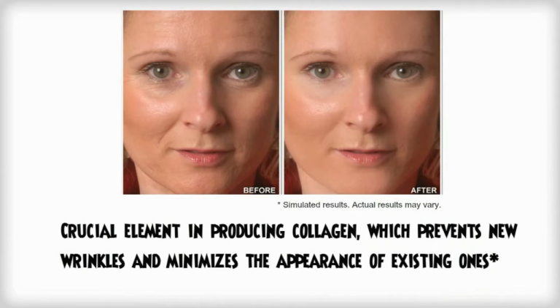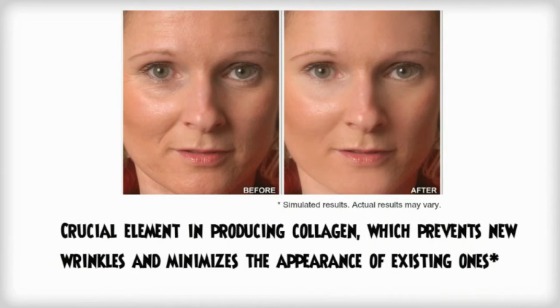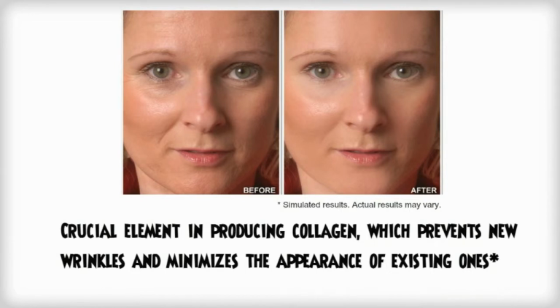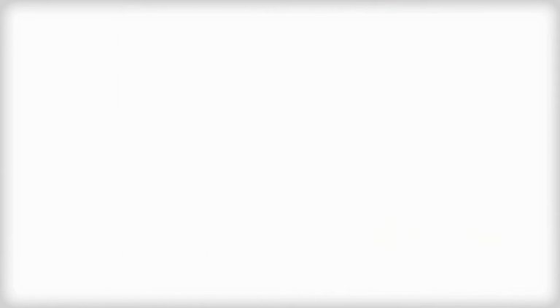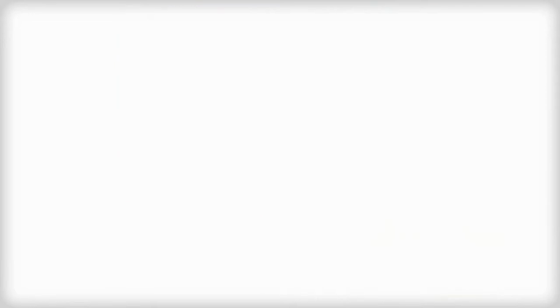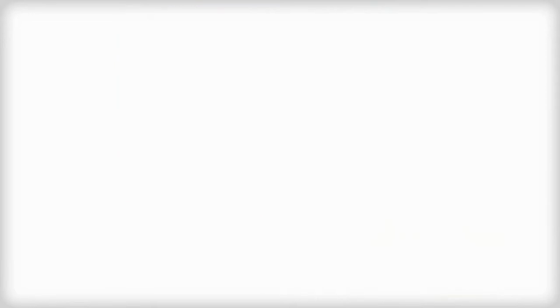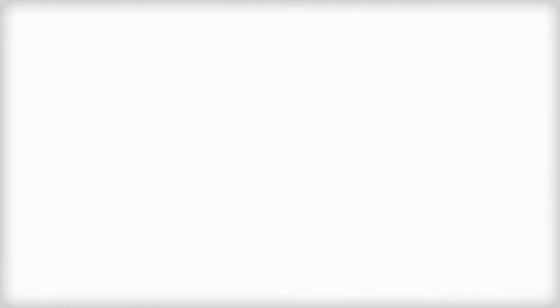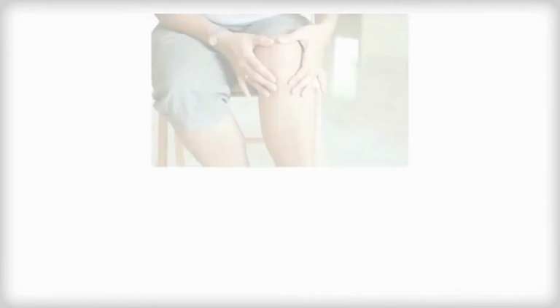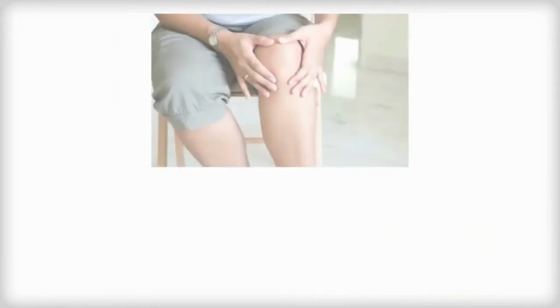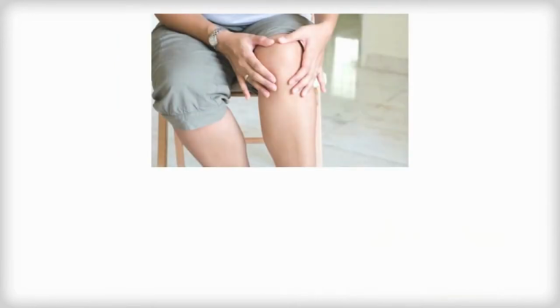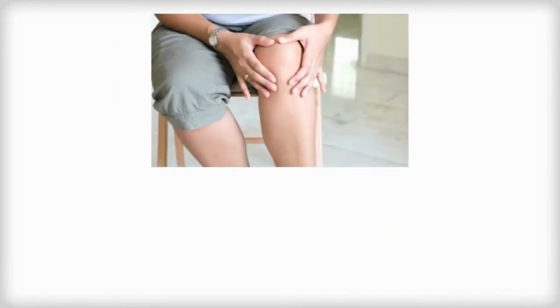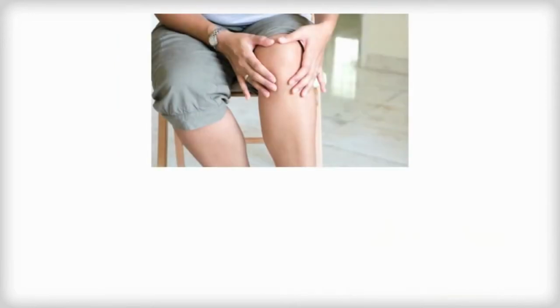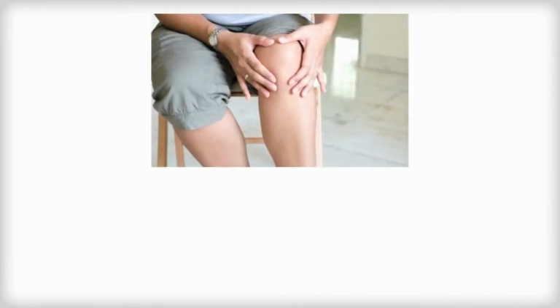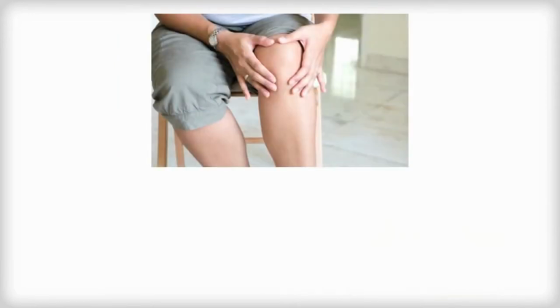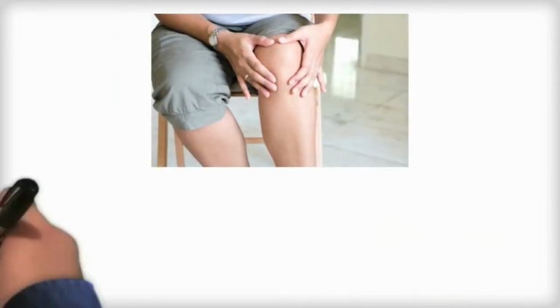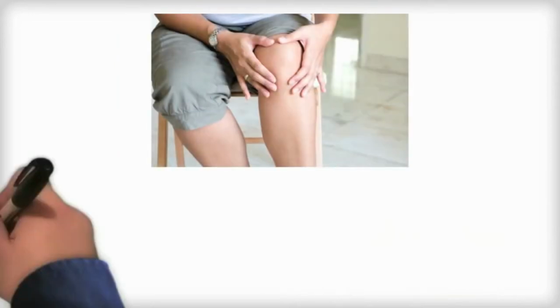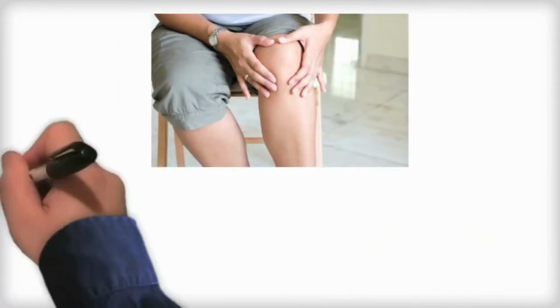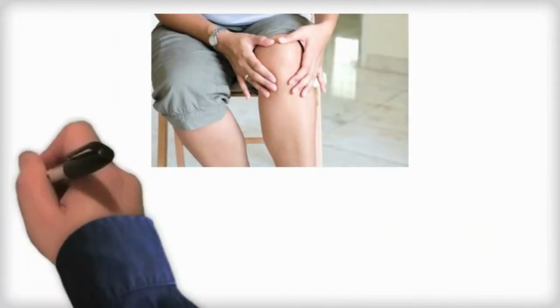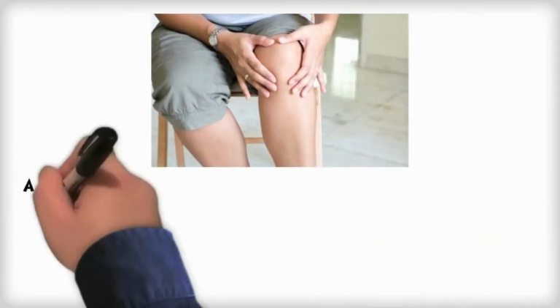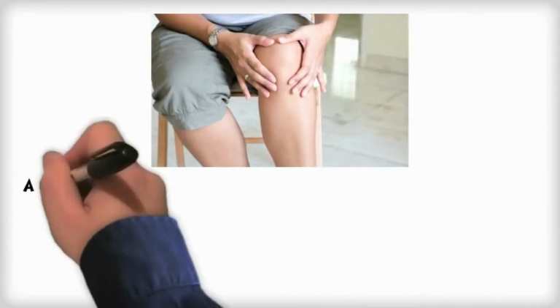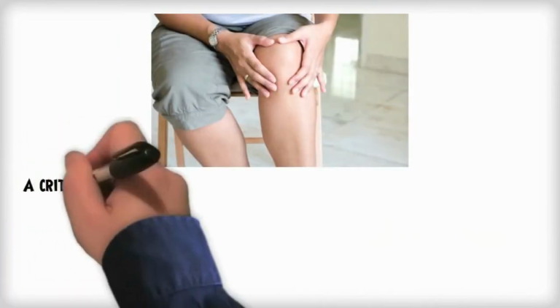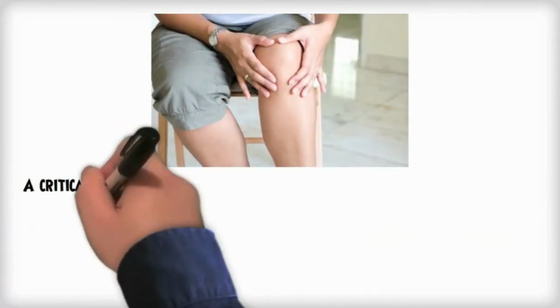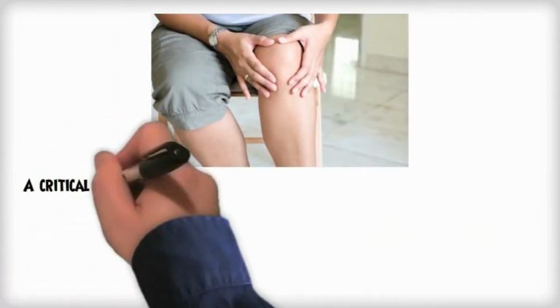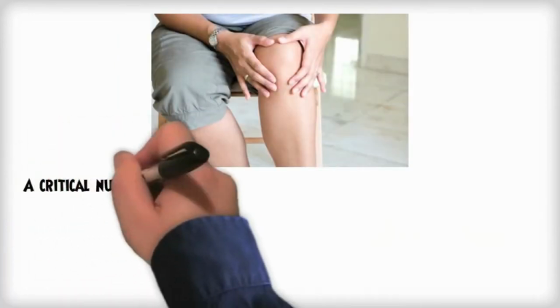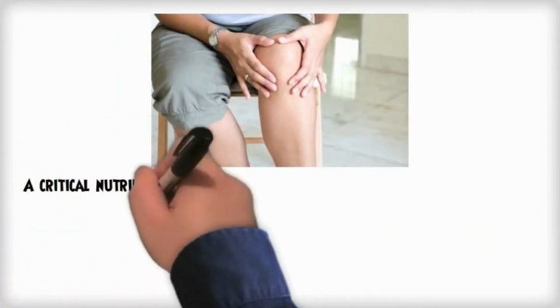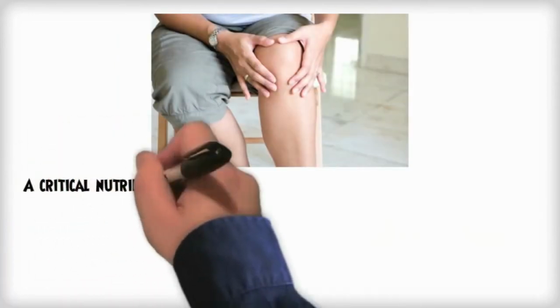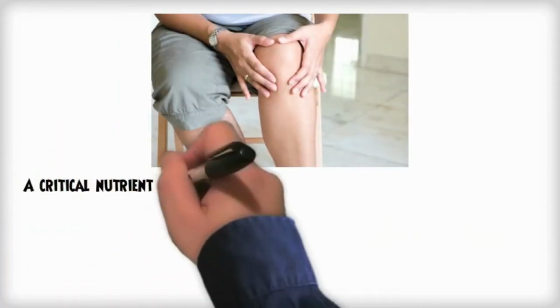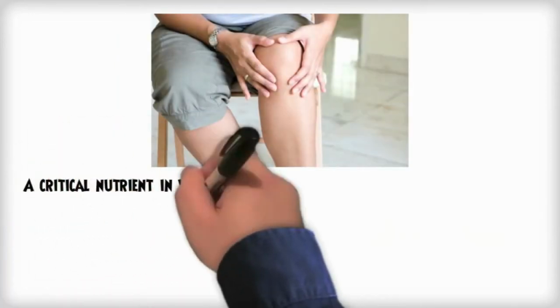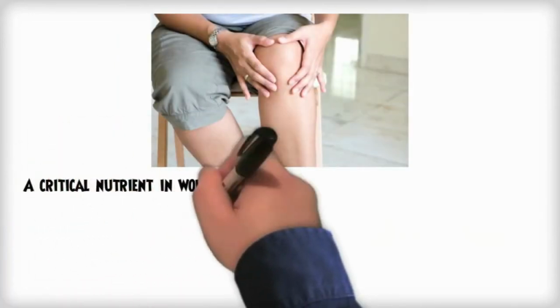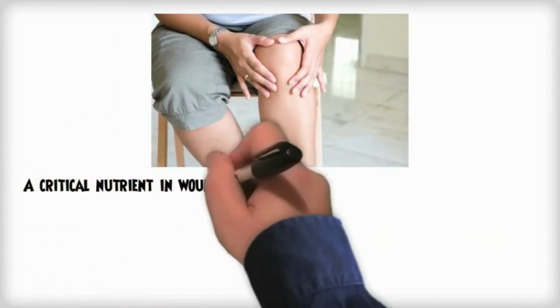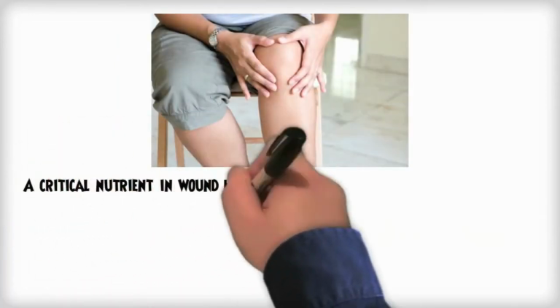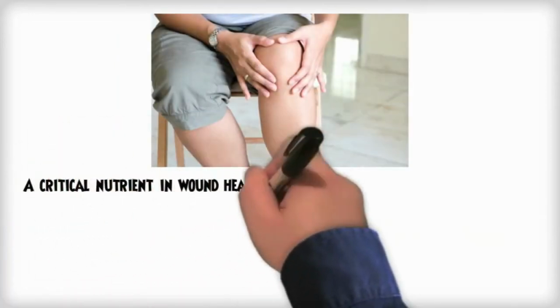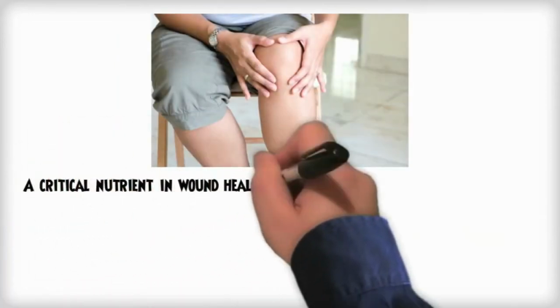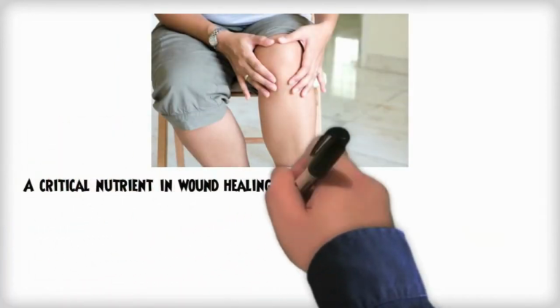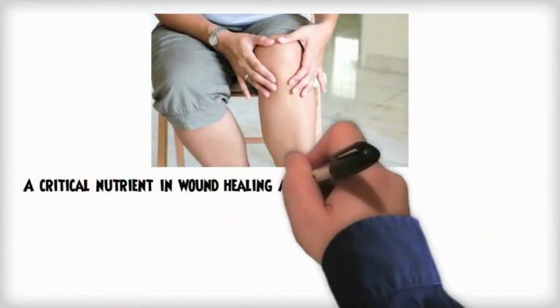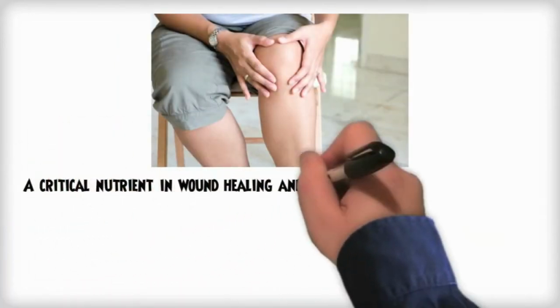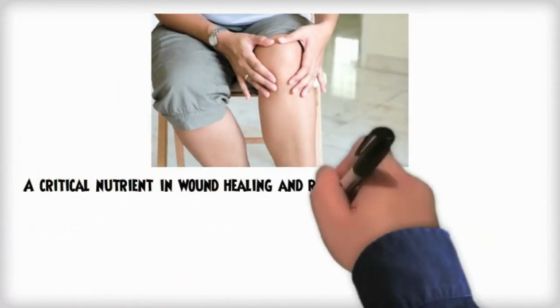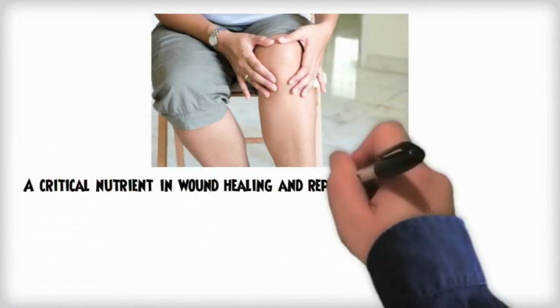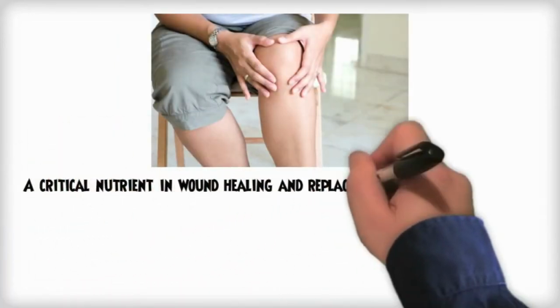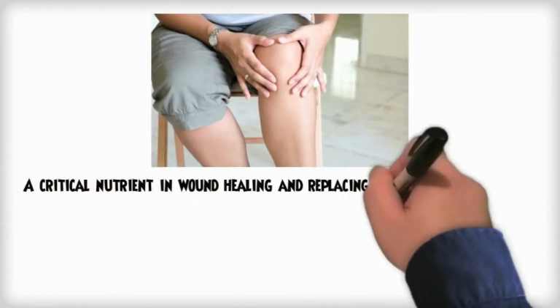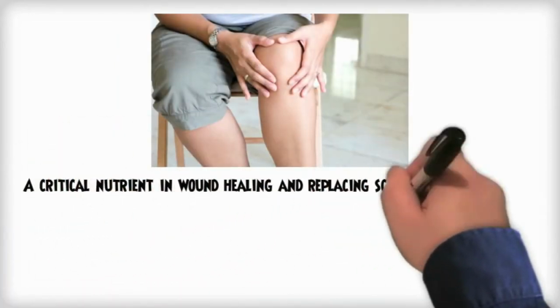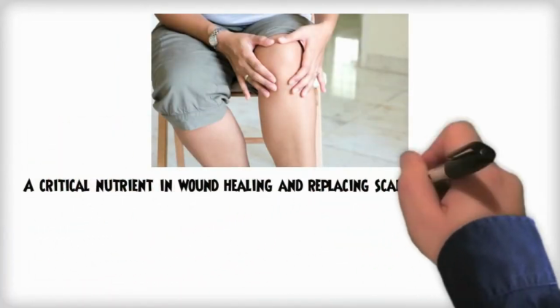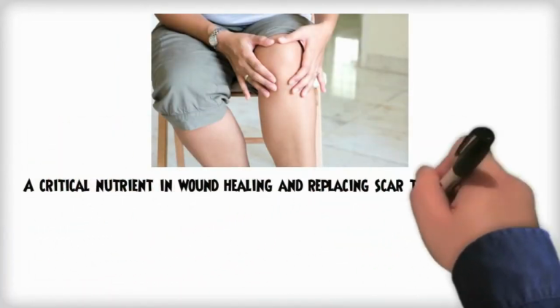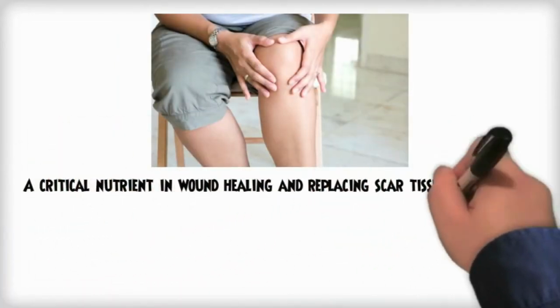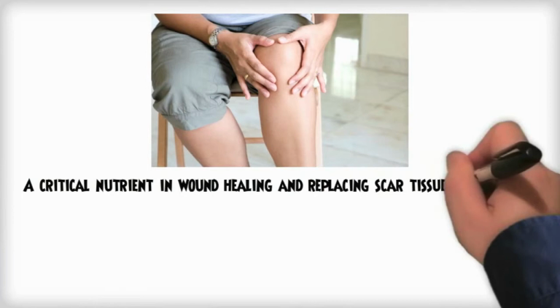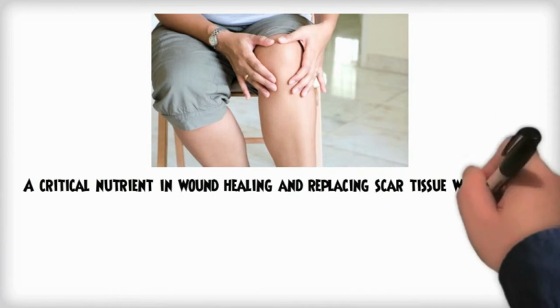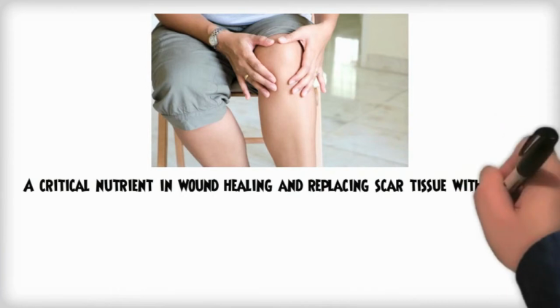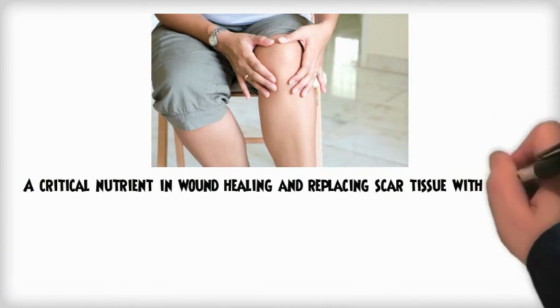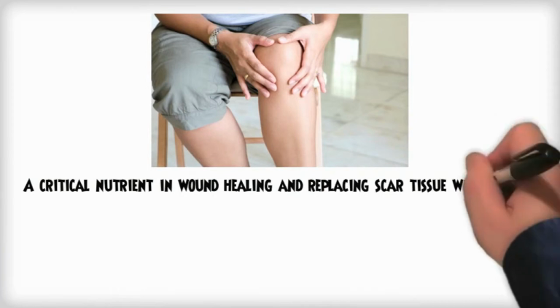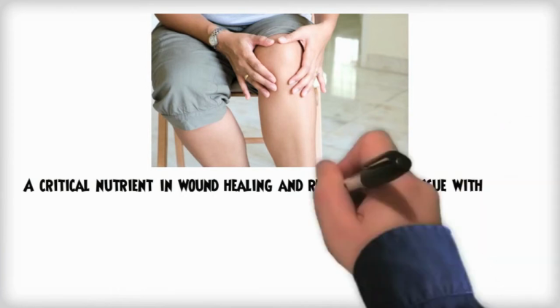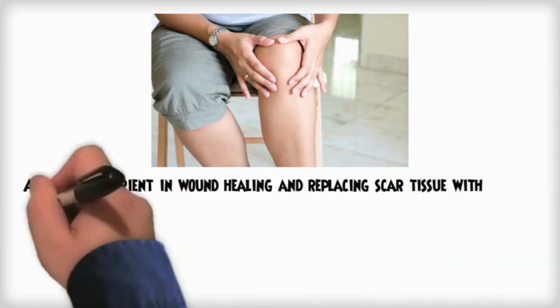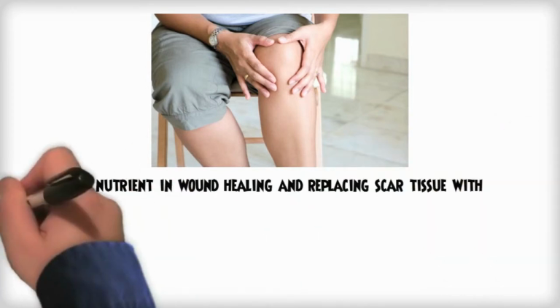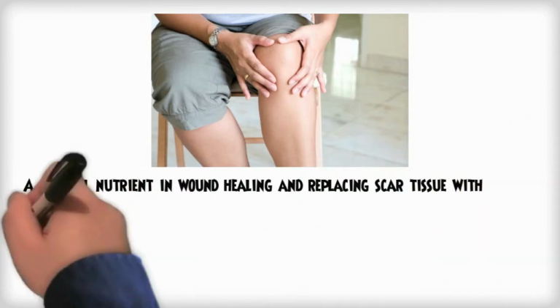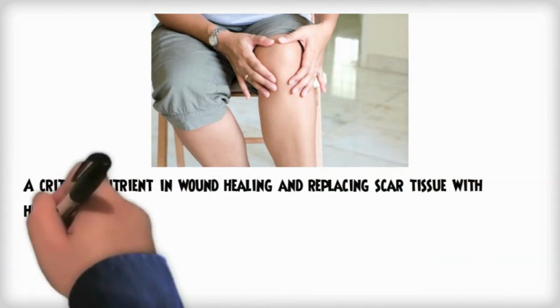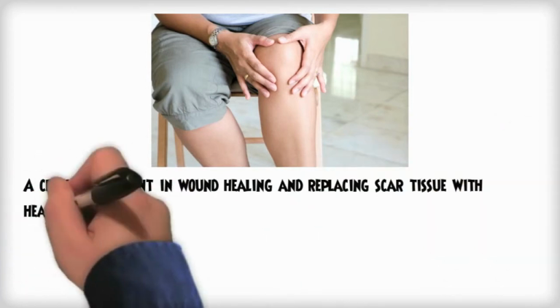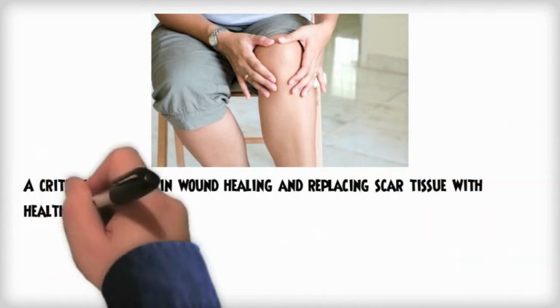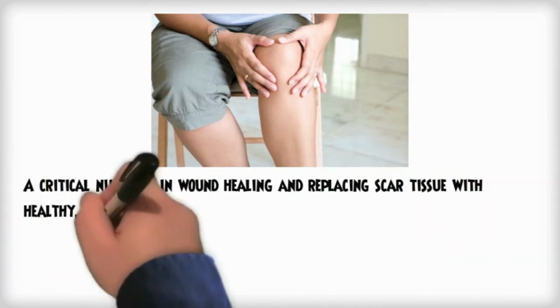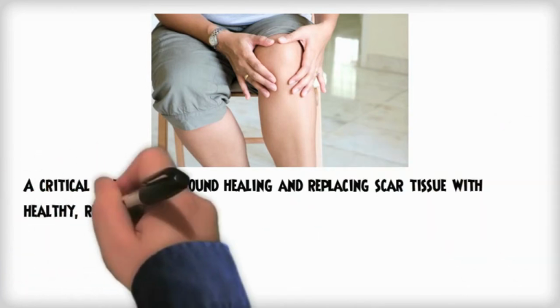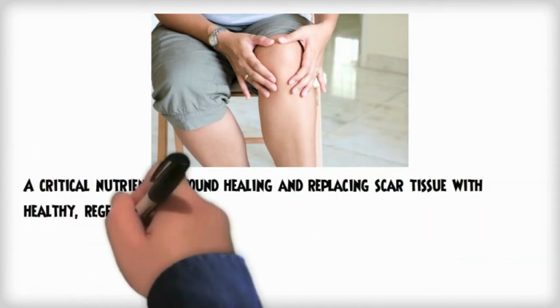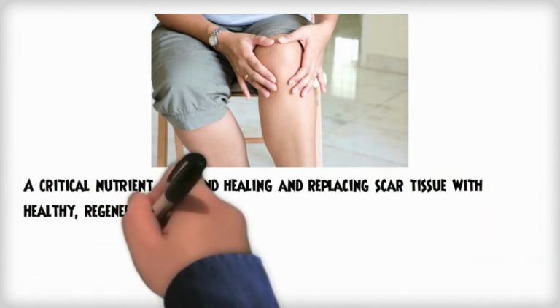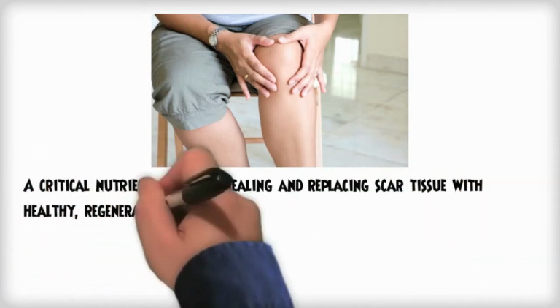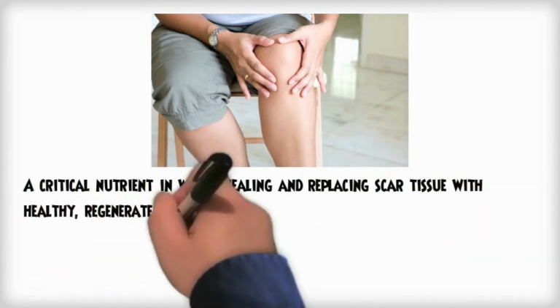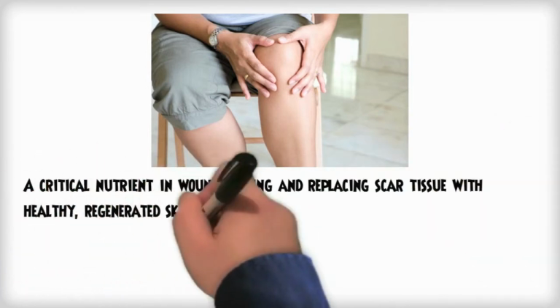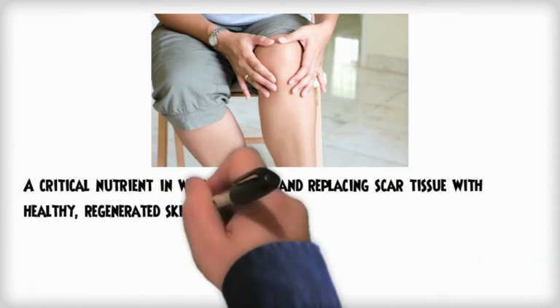It's a critical nutrient to heal wounds and scars and replace scar tissue with healthy, regenerated skin cells.